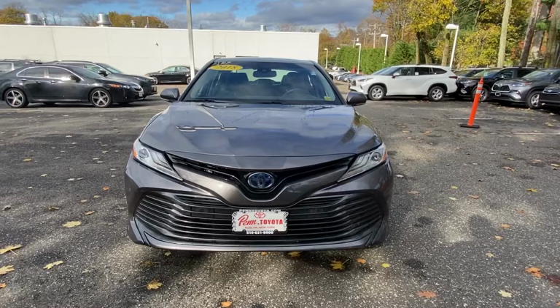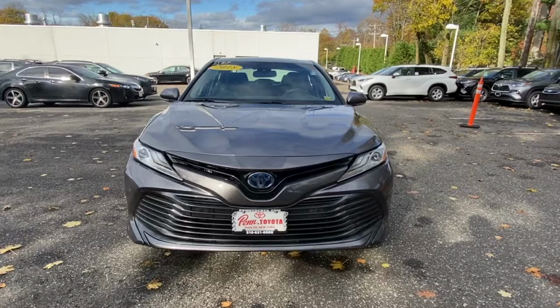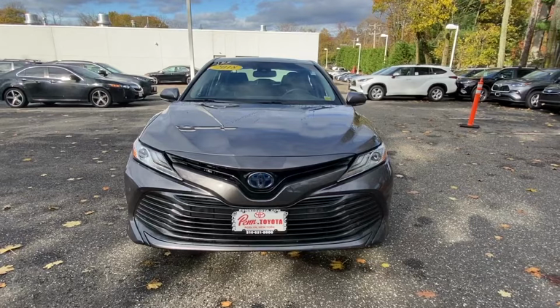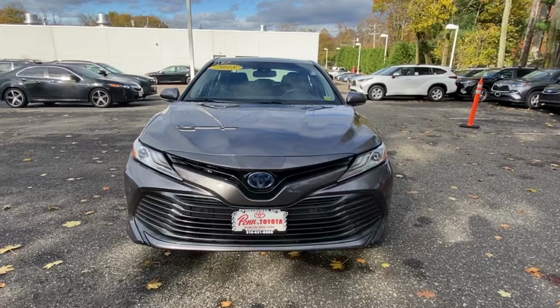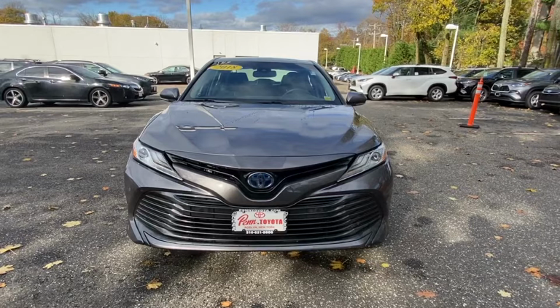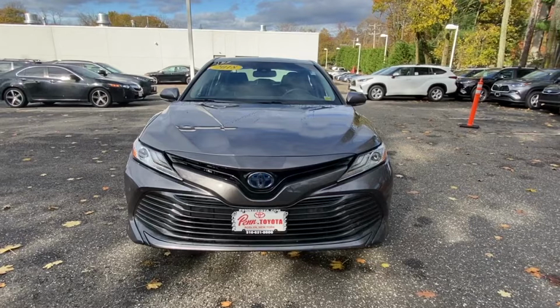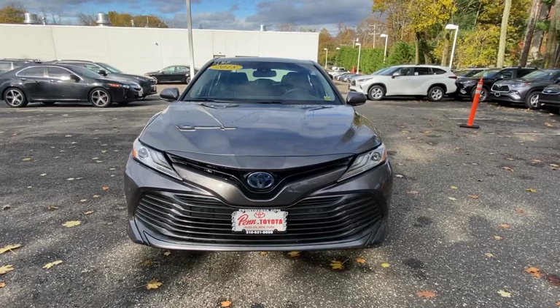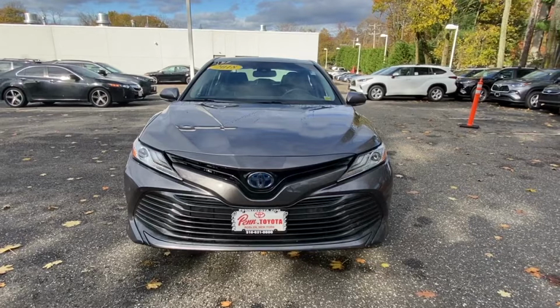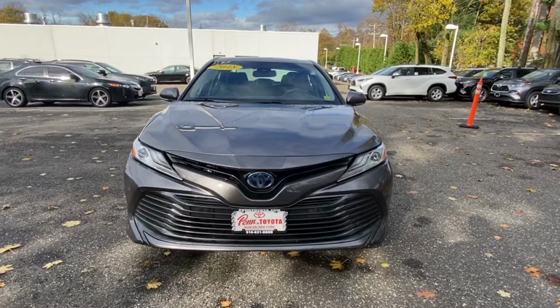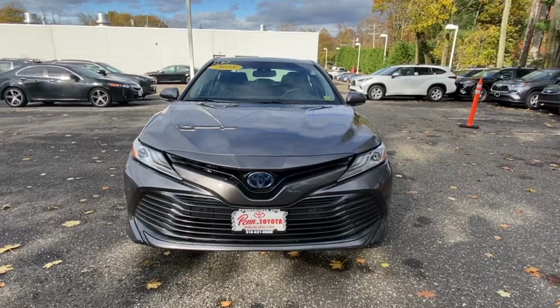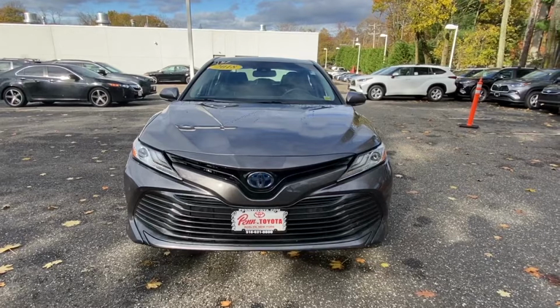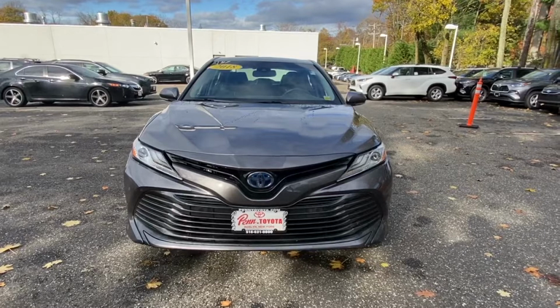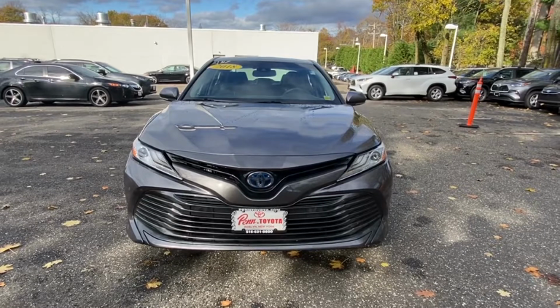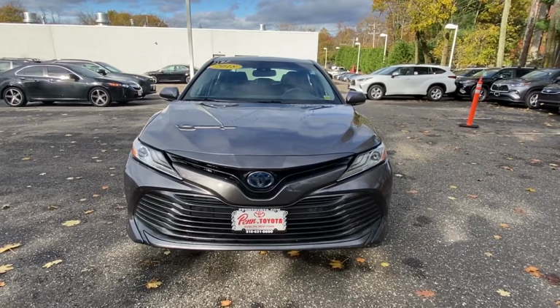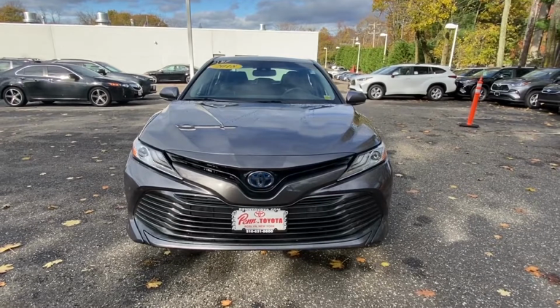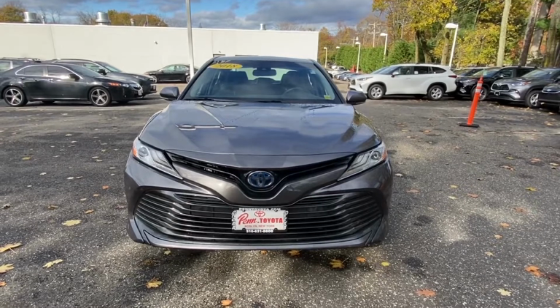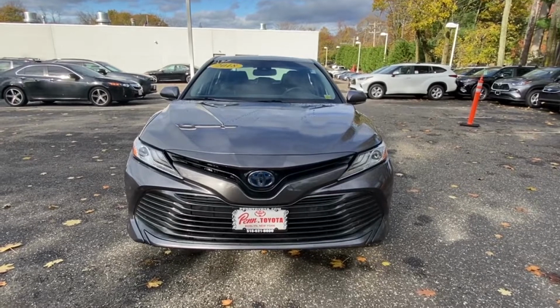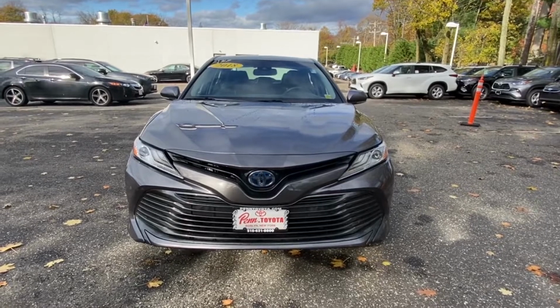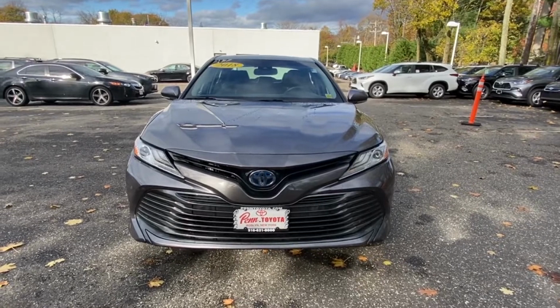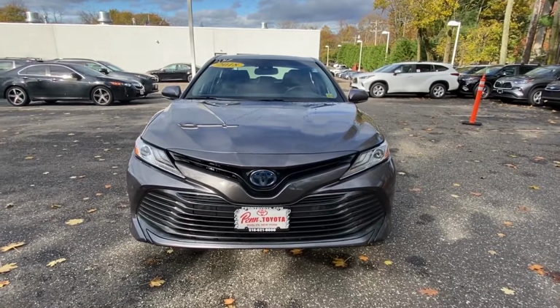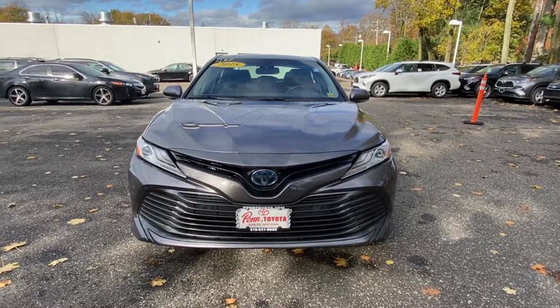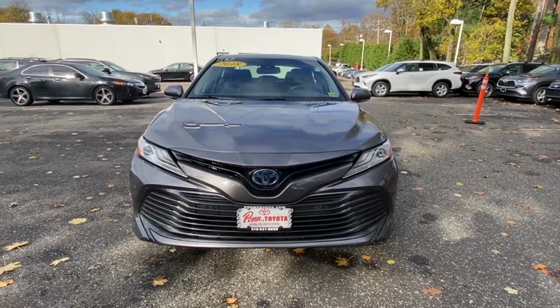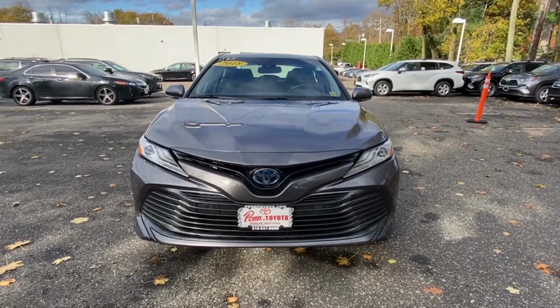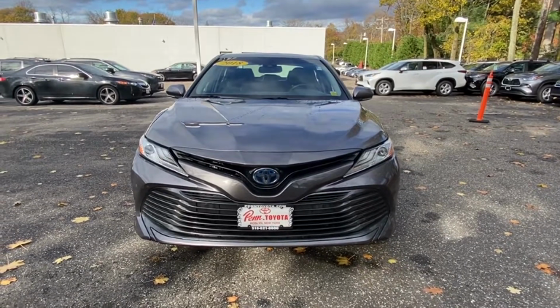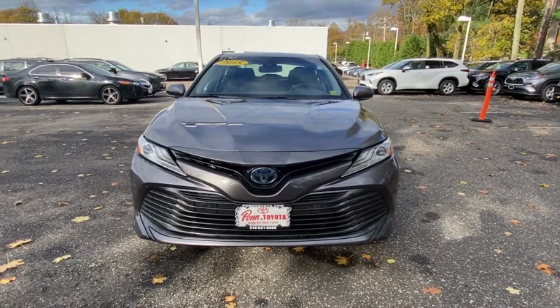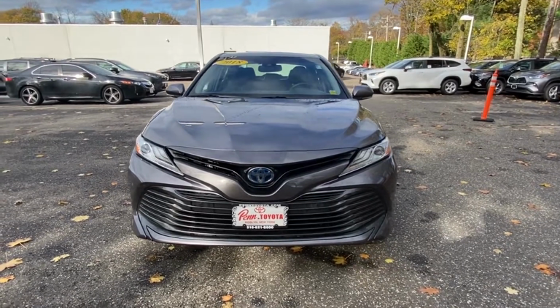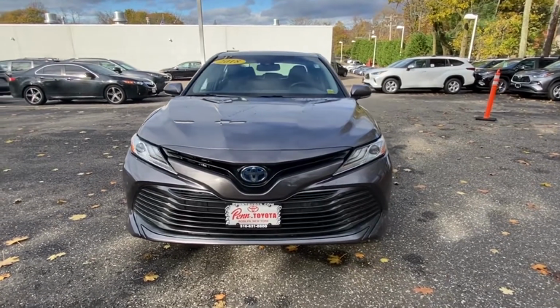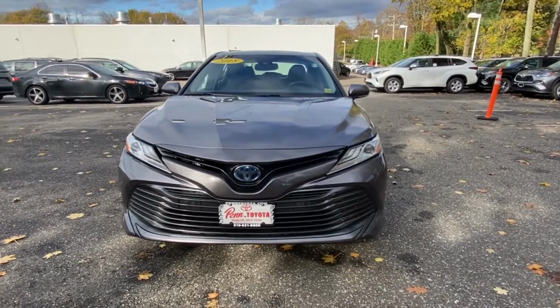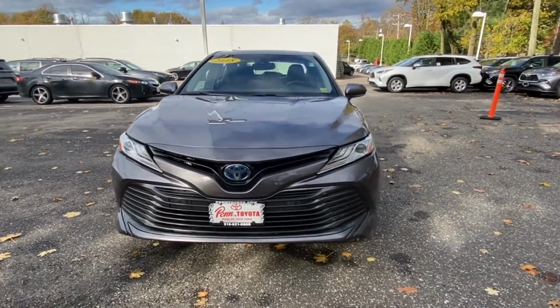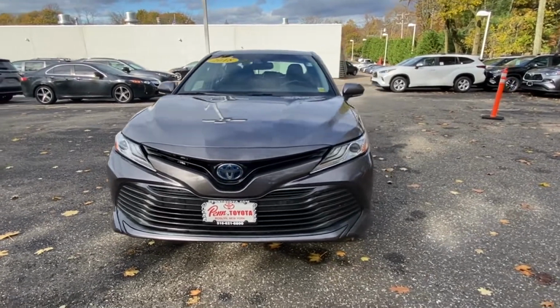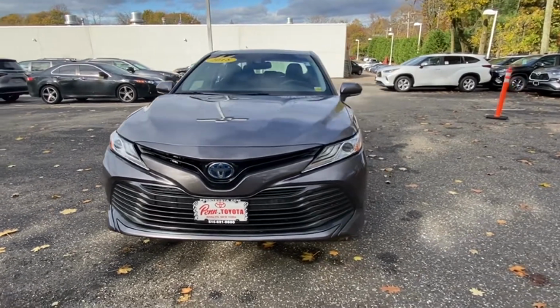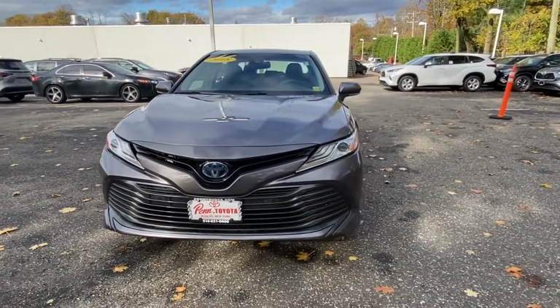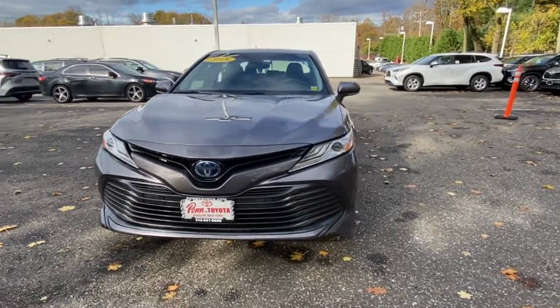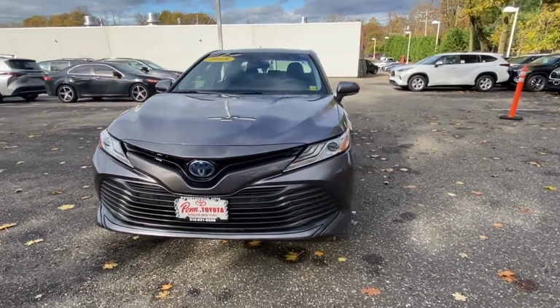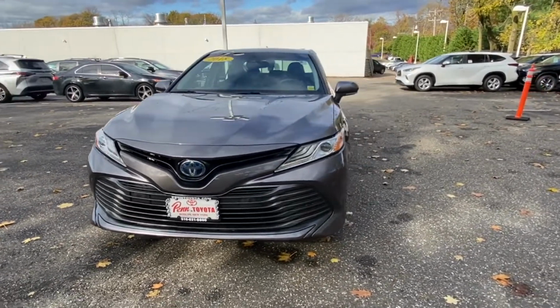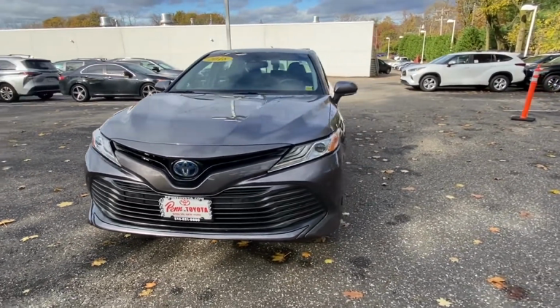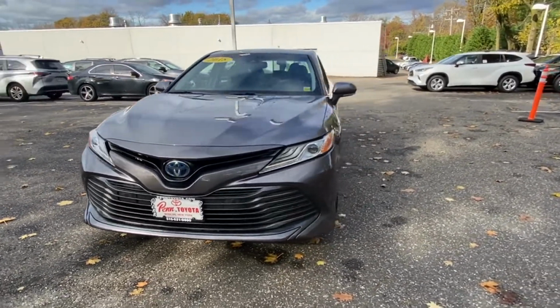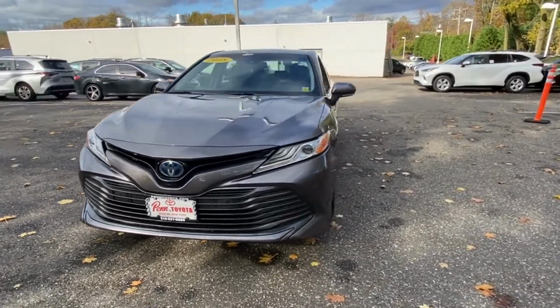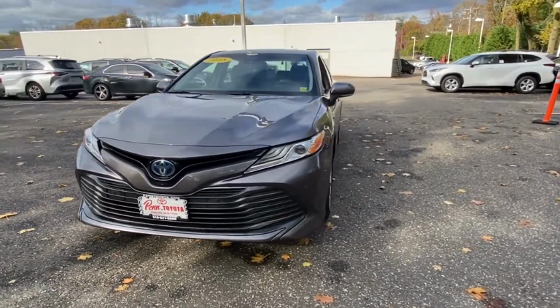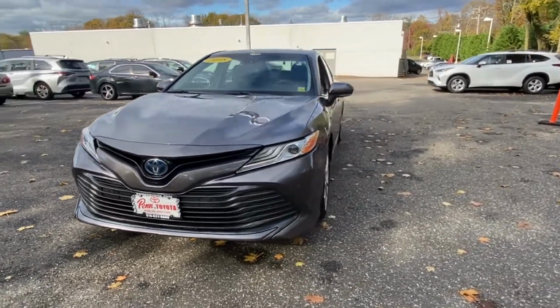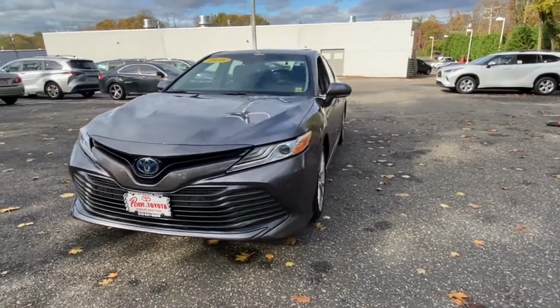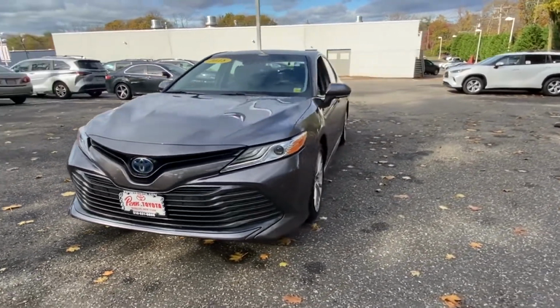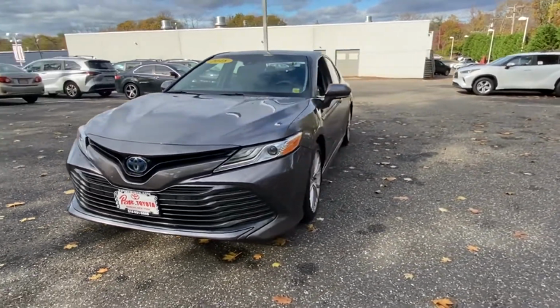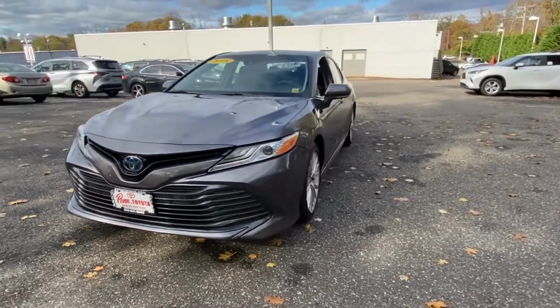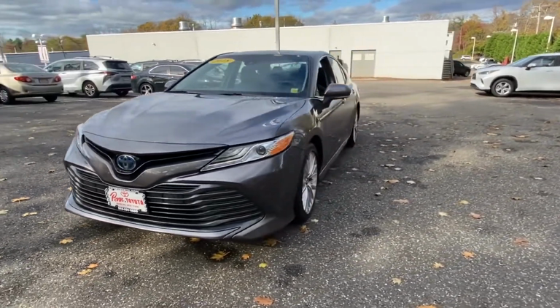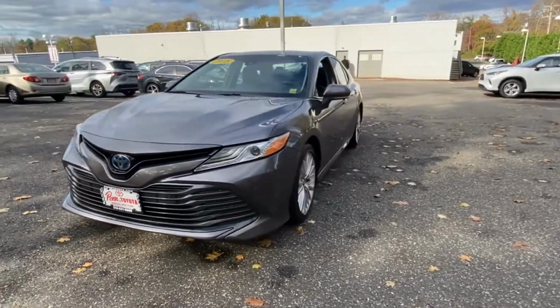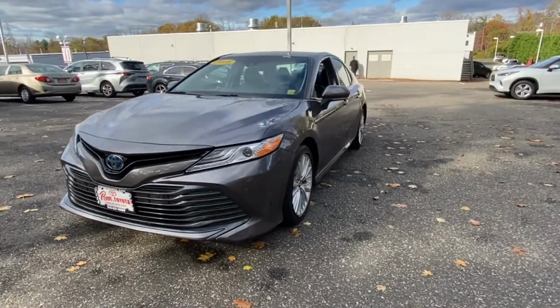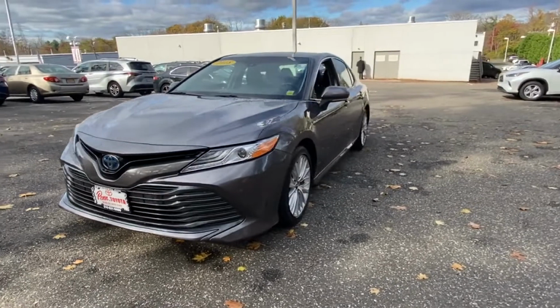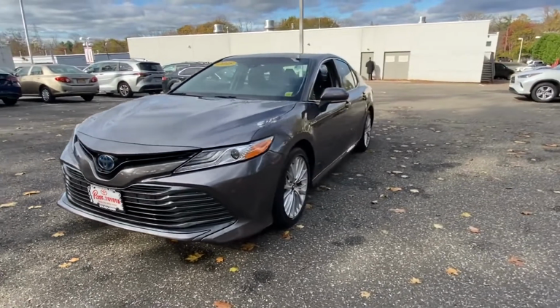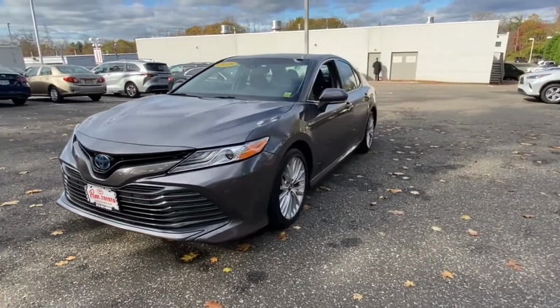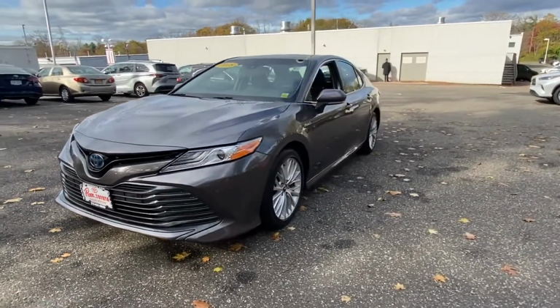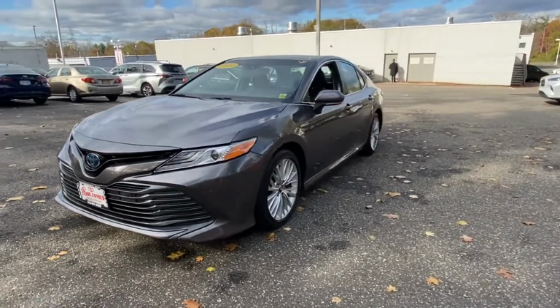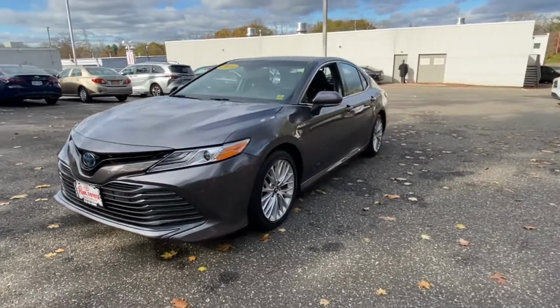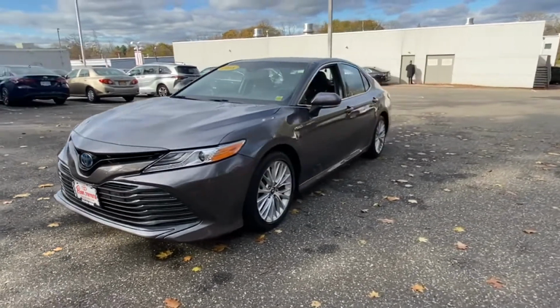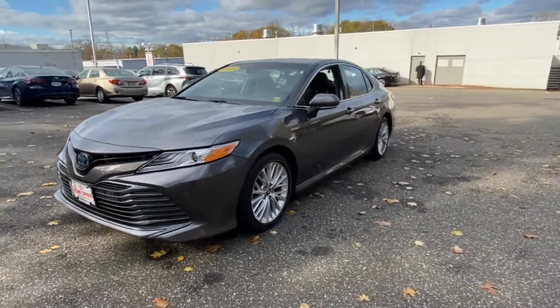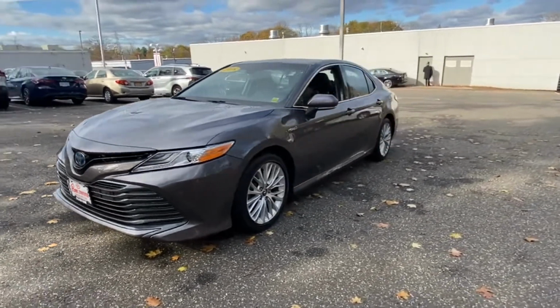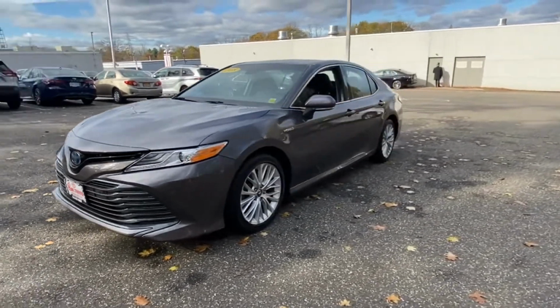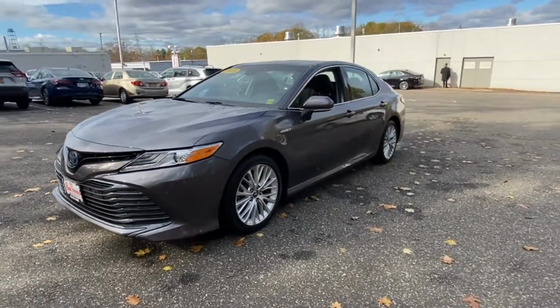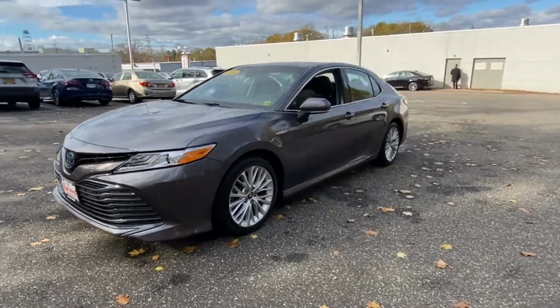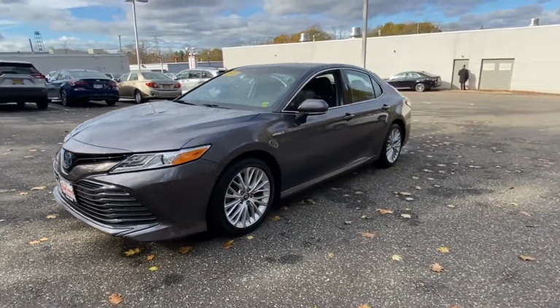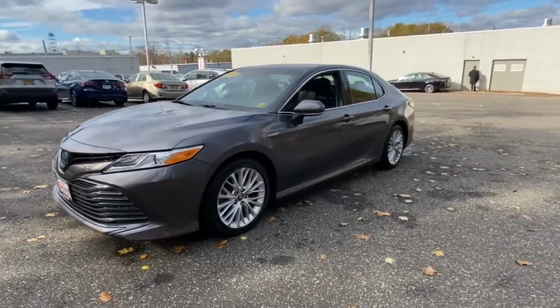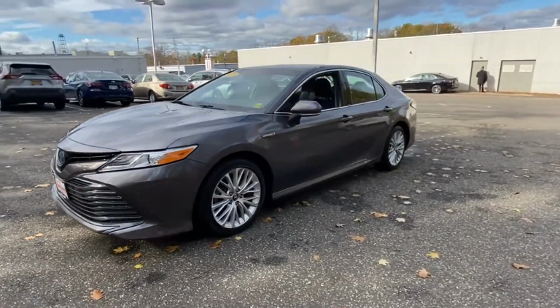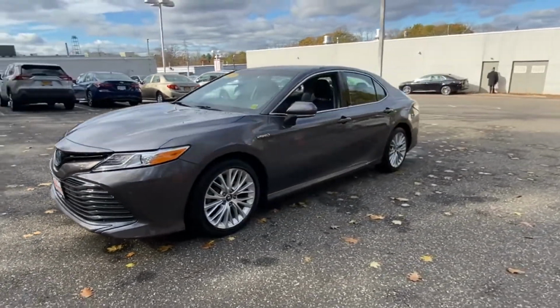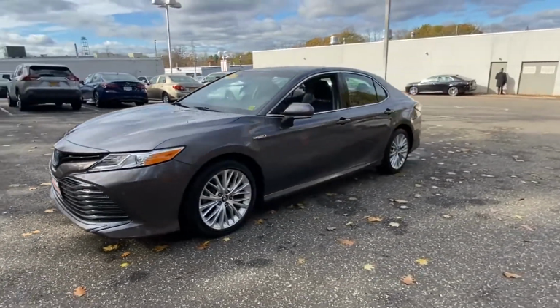2018 Toyota Camry. This sedan combines safety and comfort with style and performance.